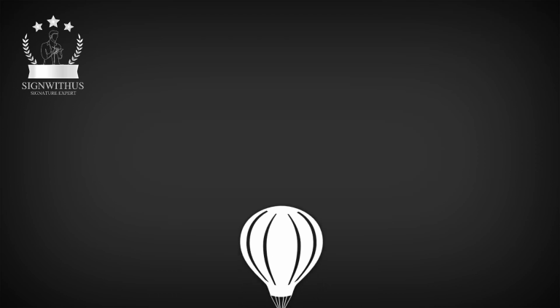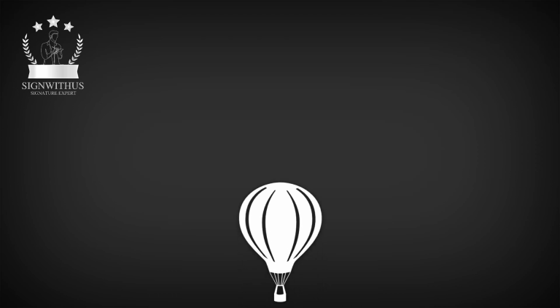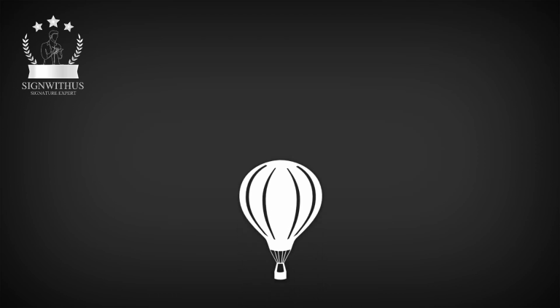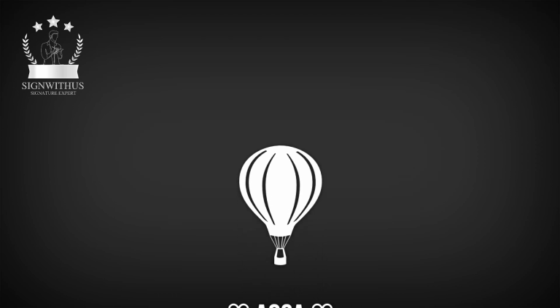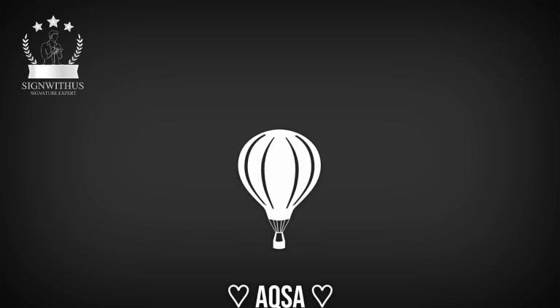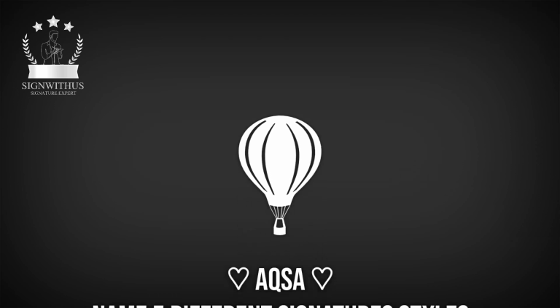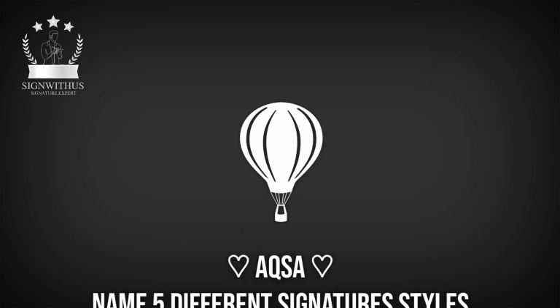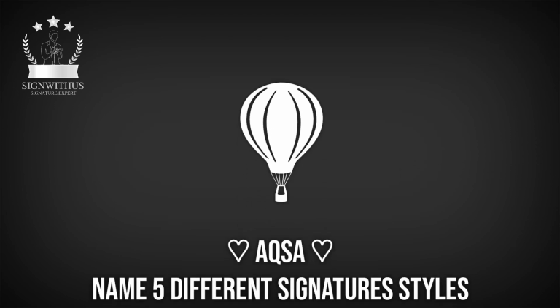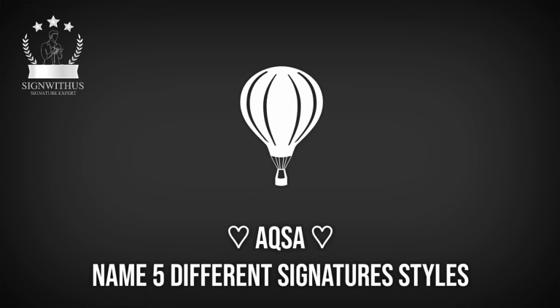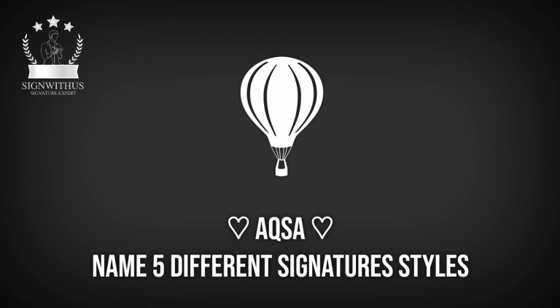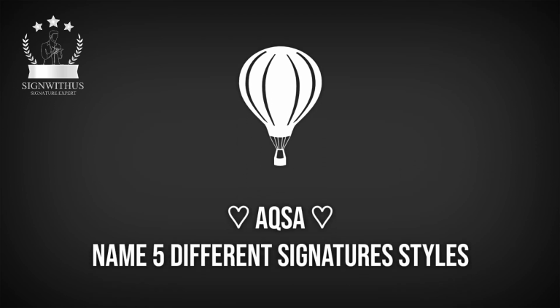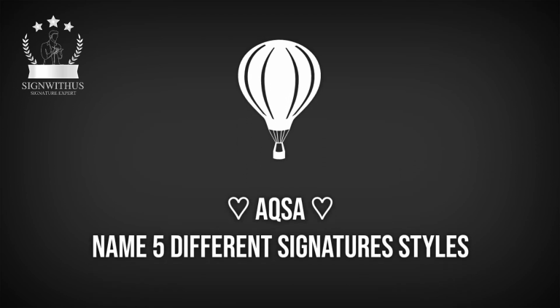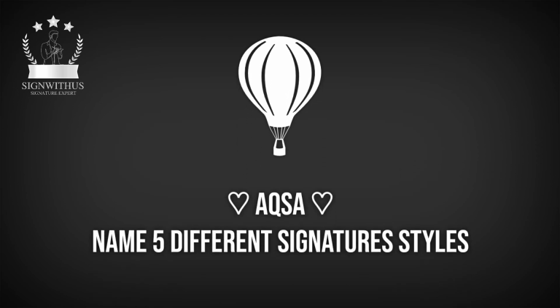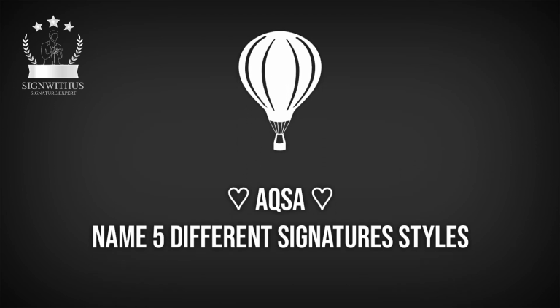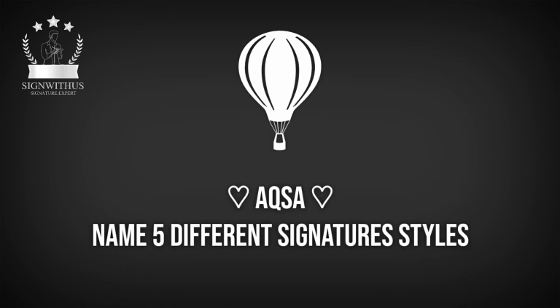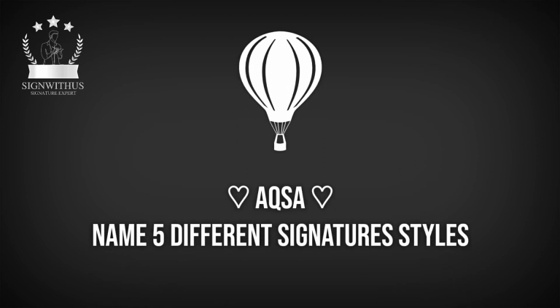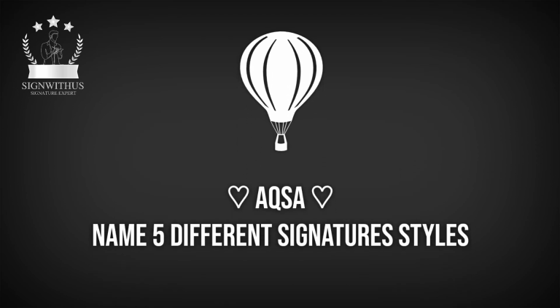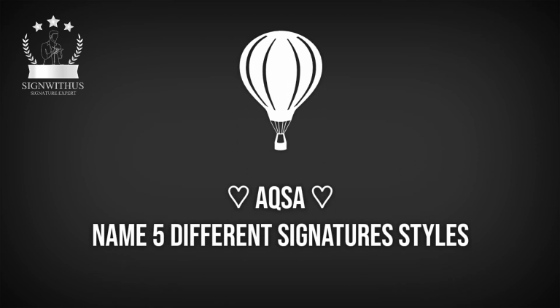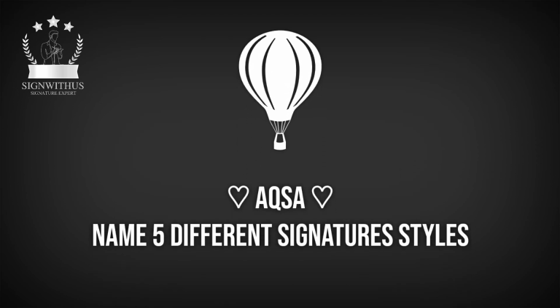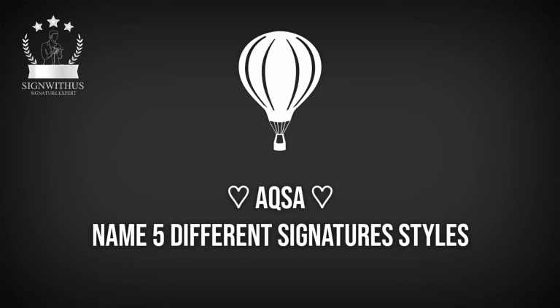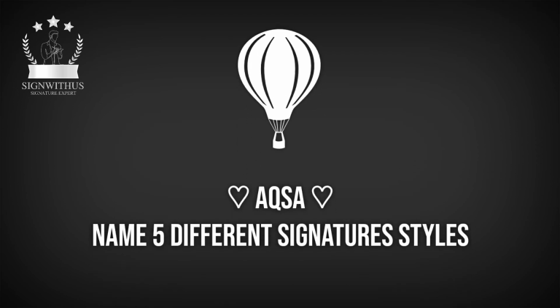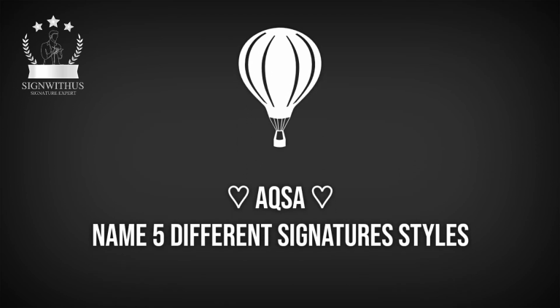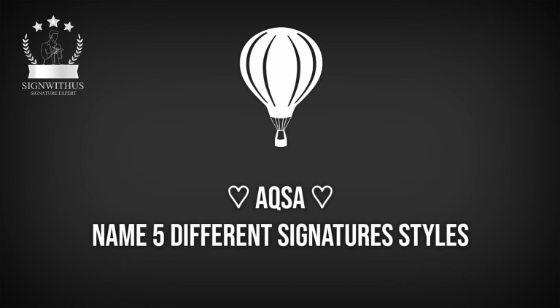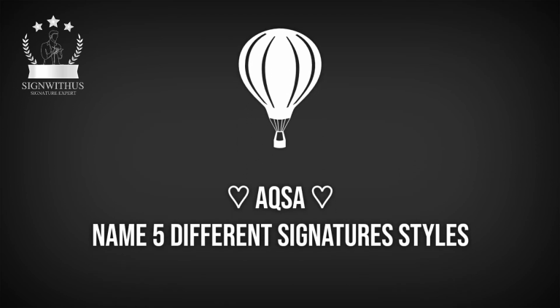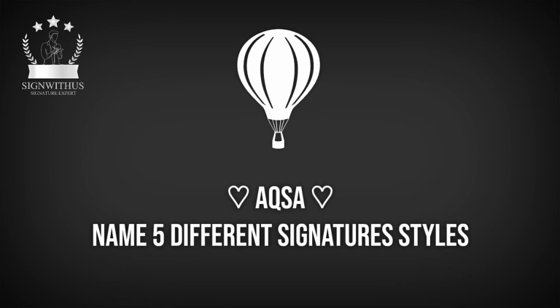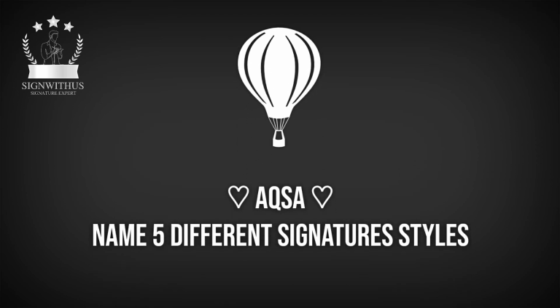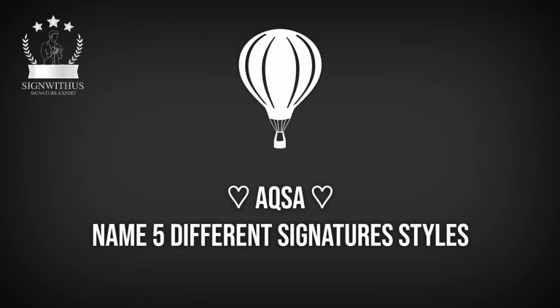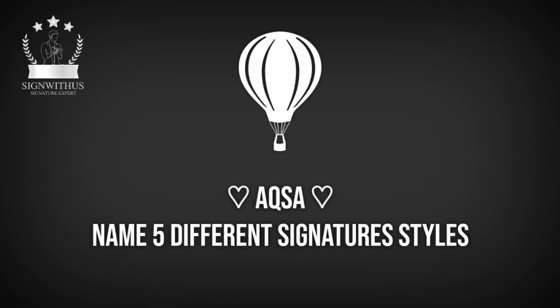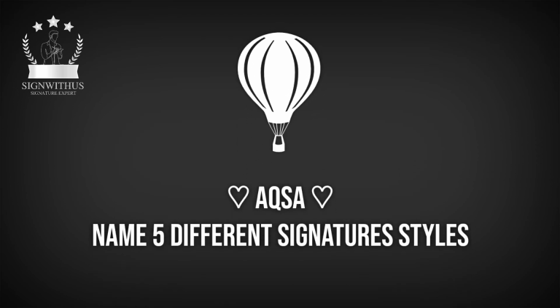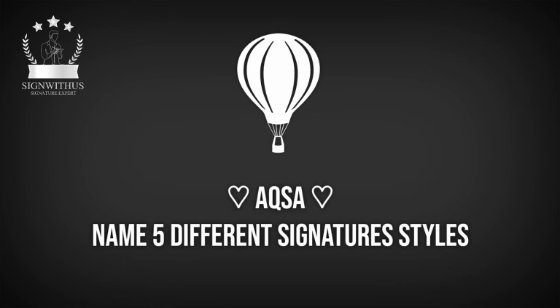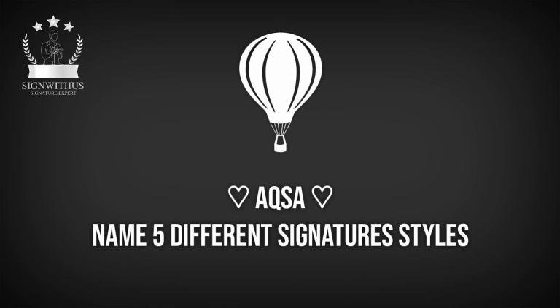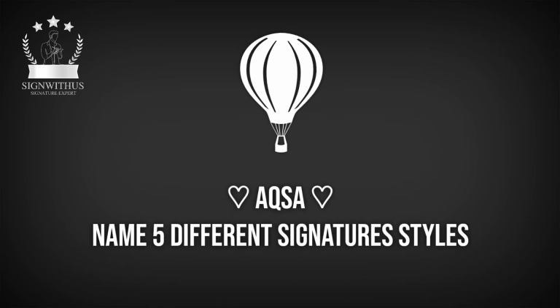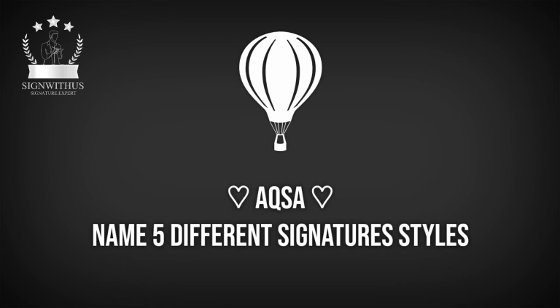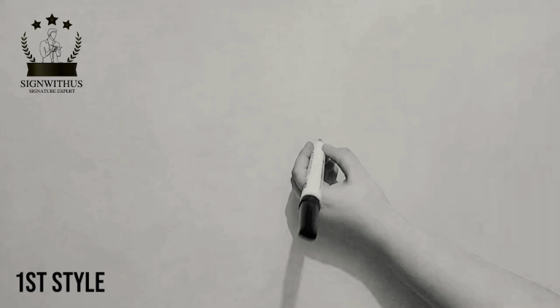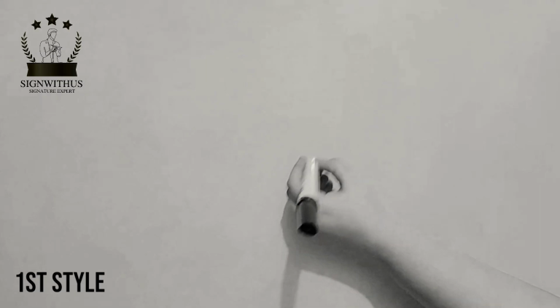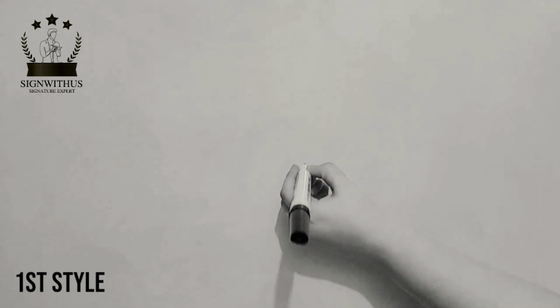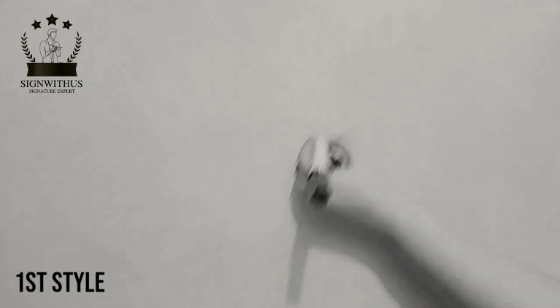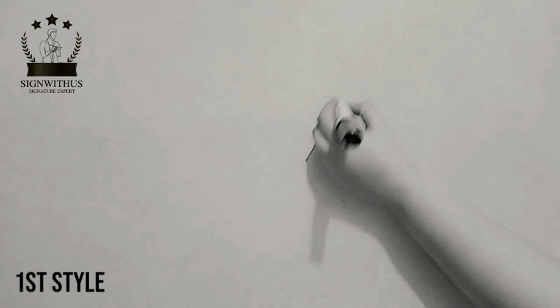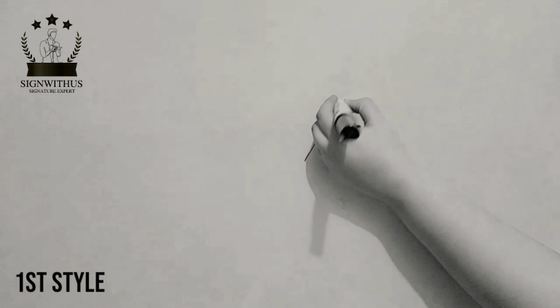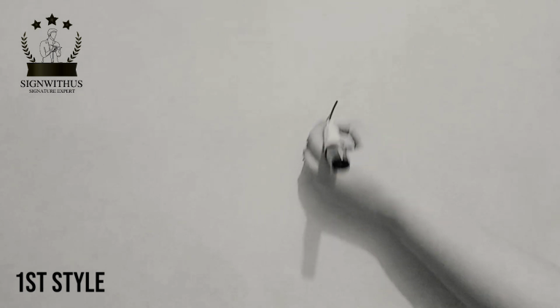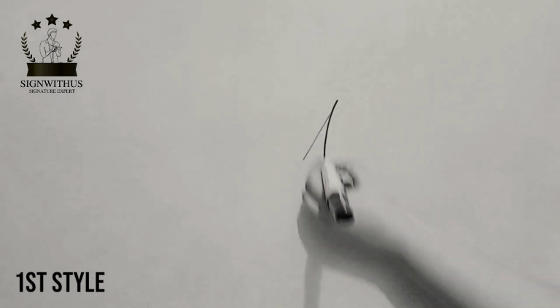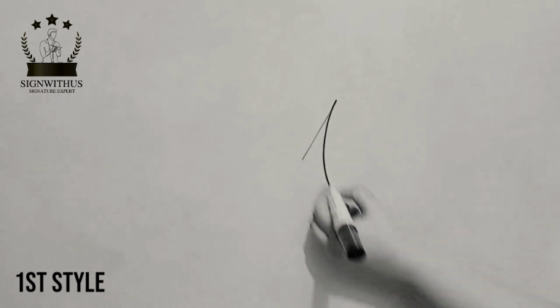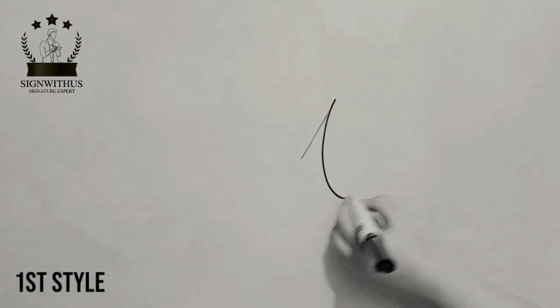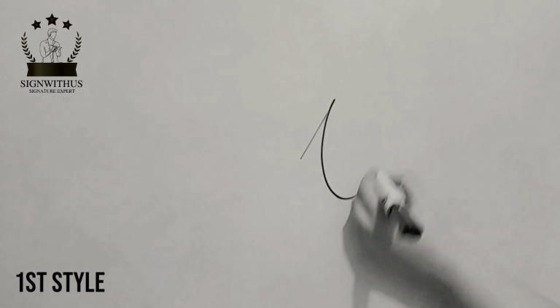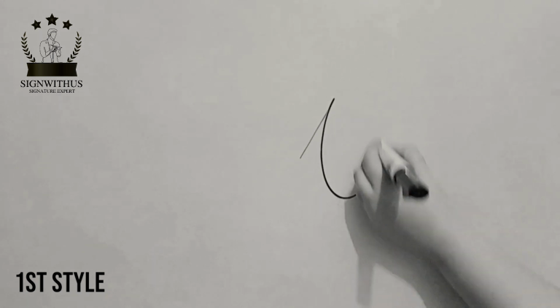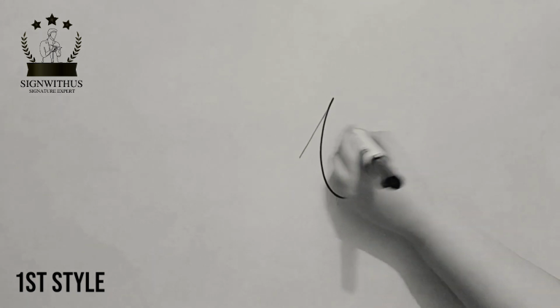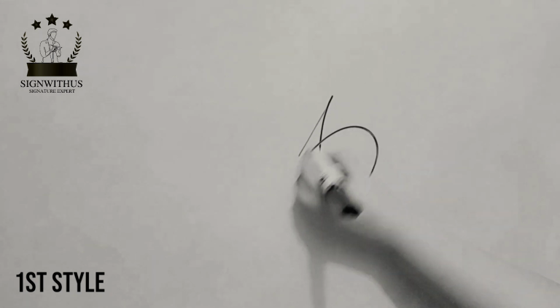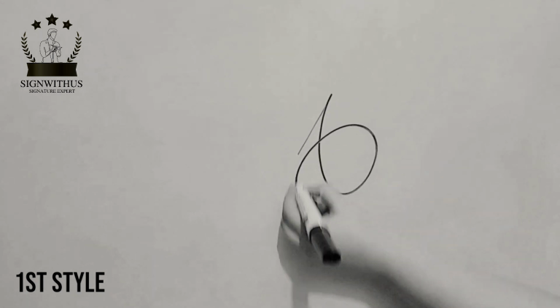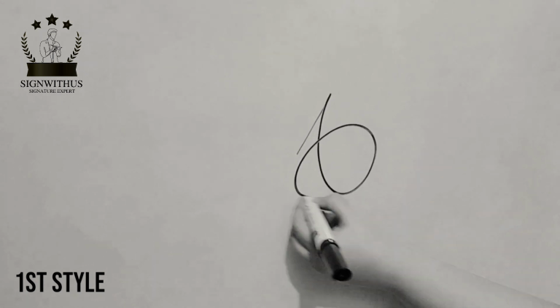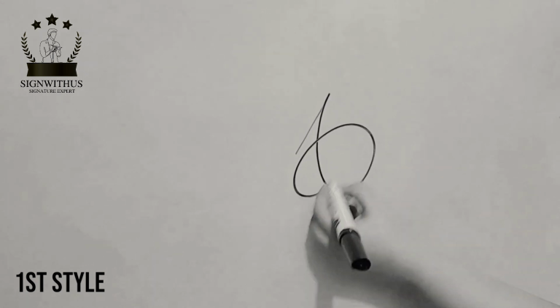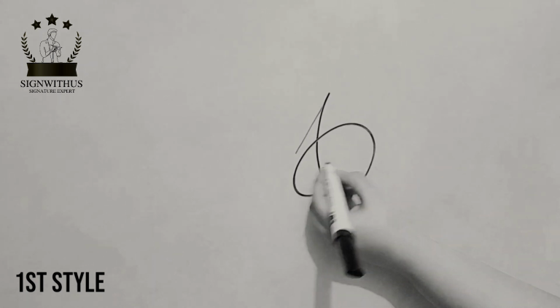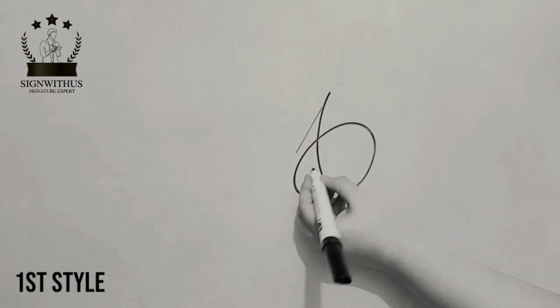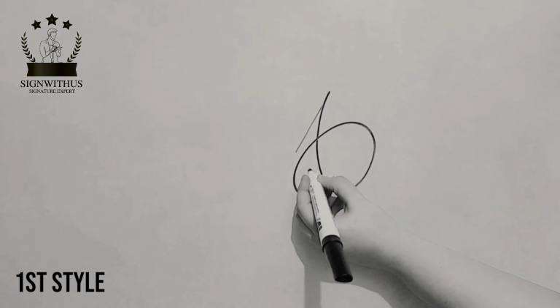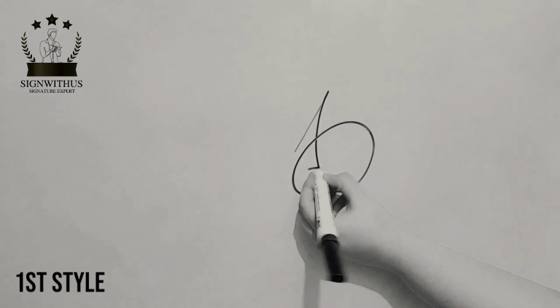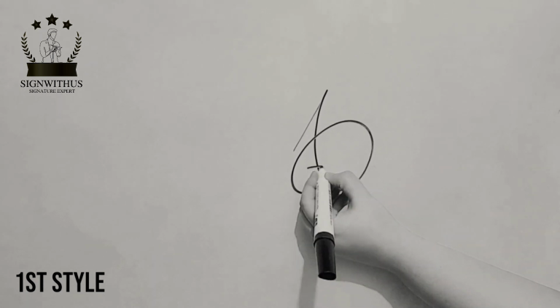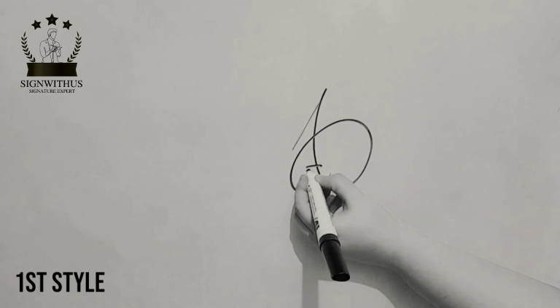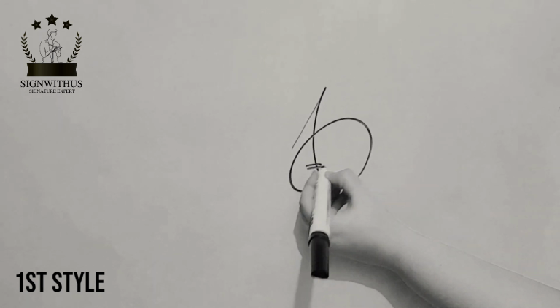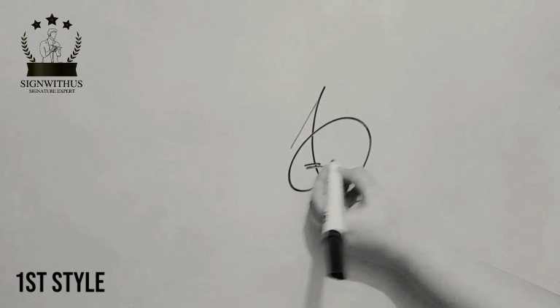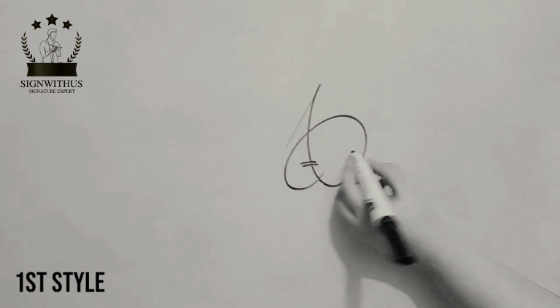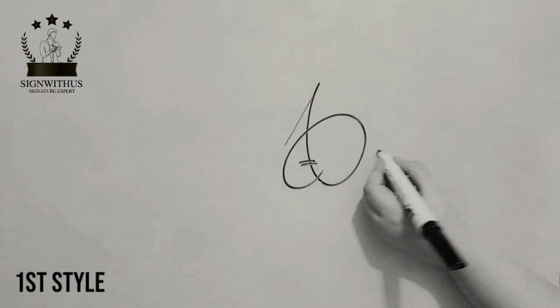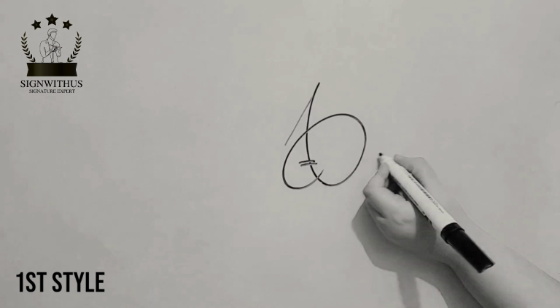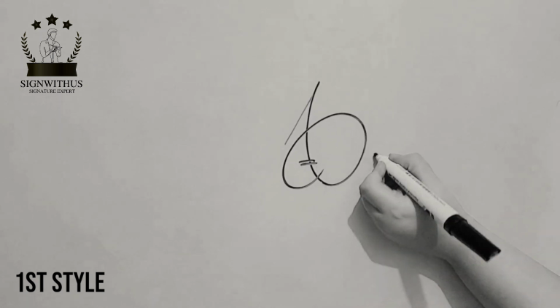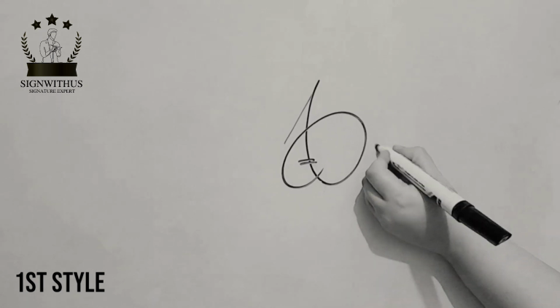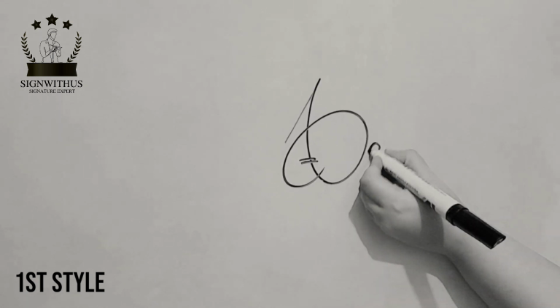AXA presents five different signature styles. Style 1 describes how to write the bold name style.